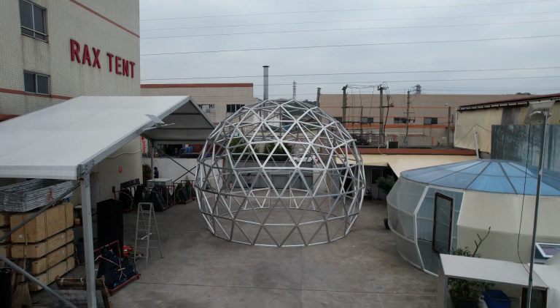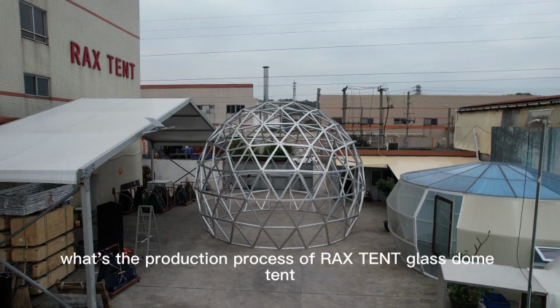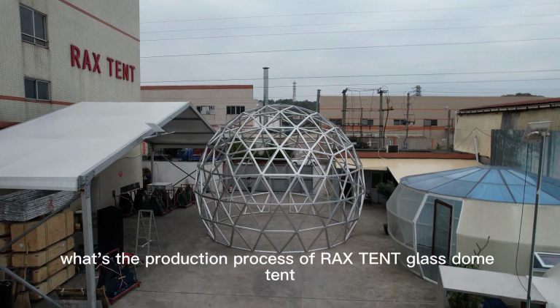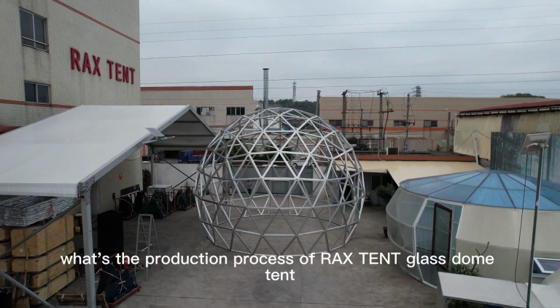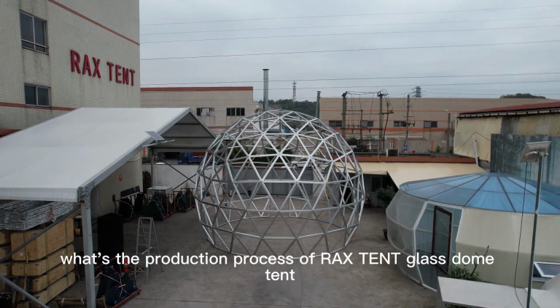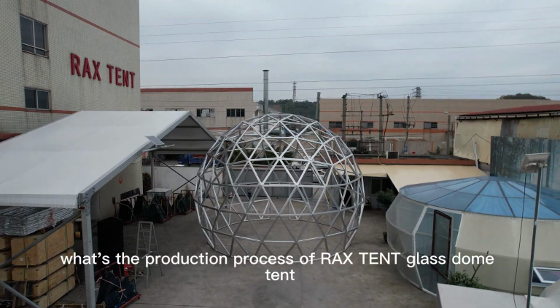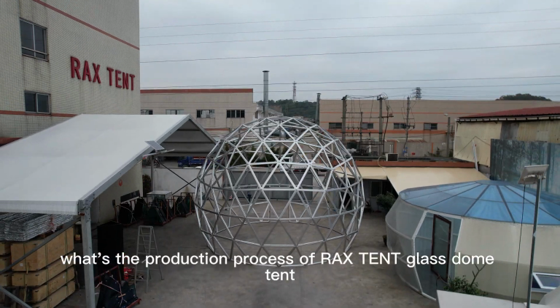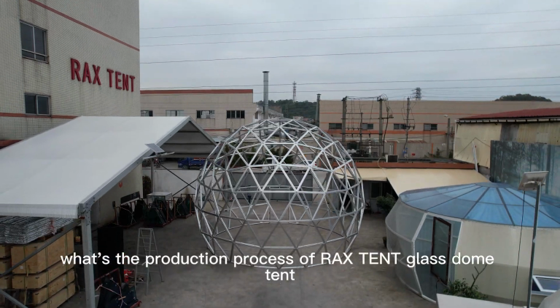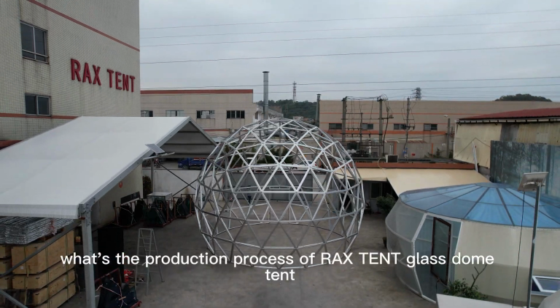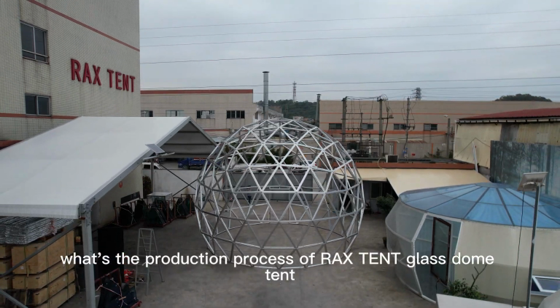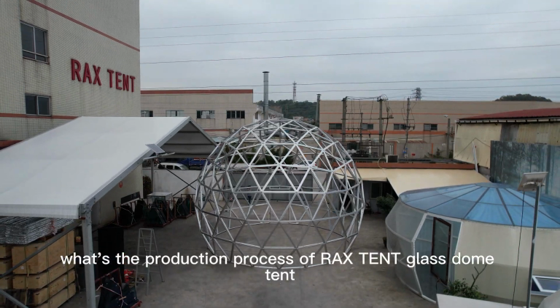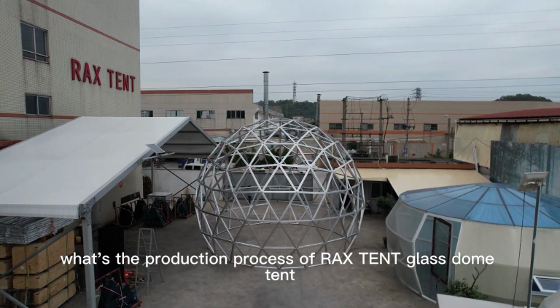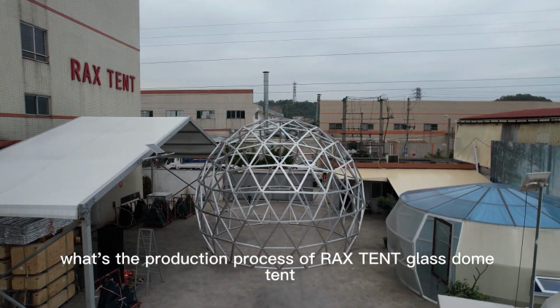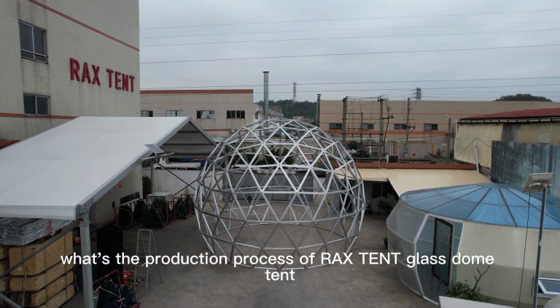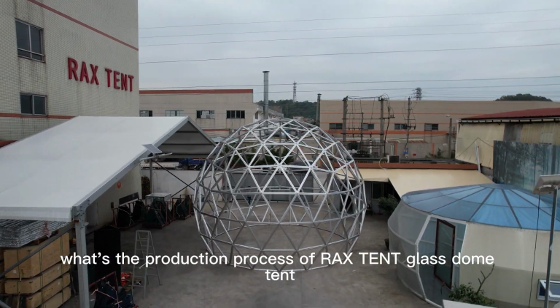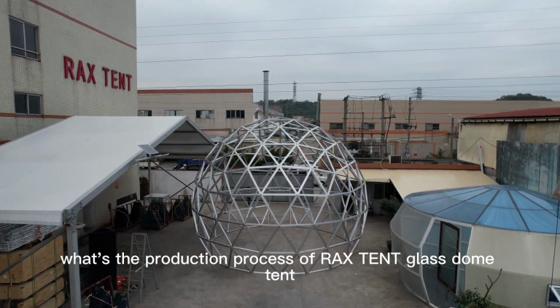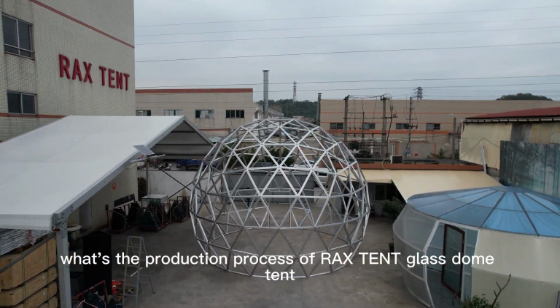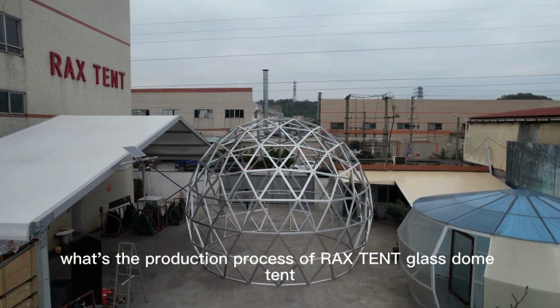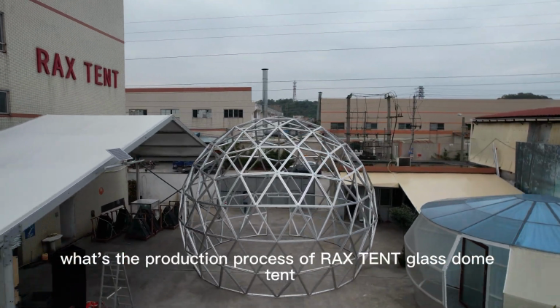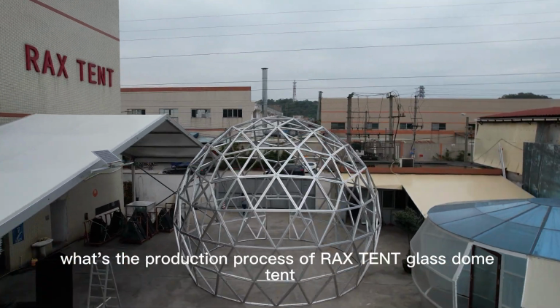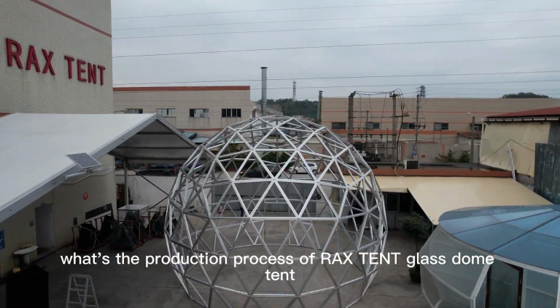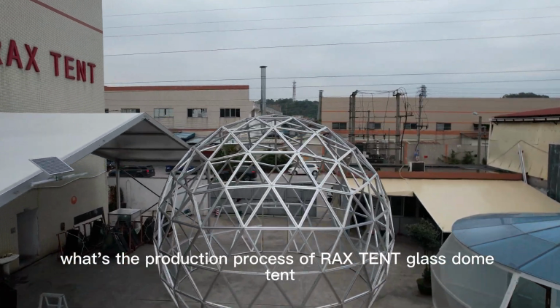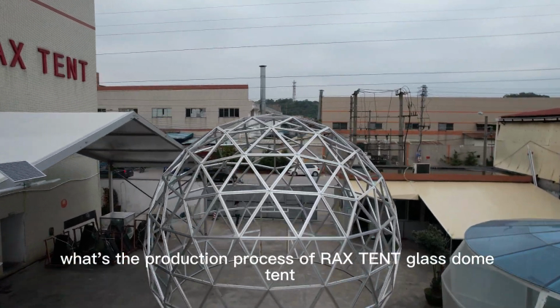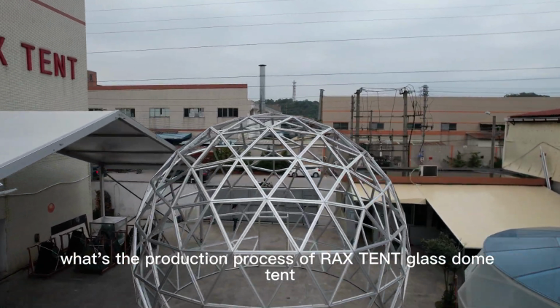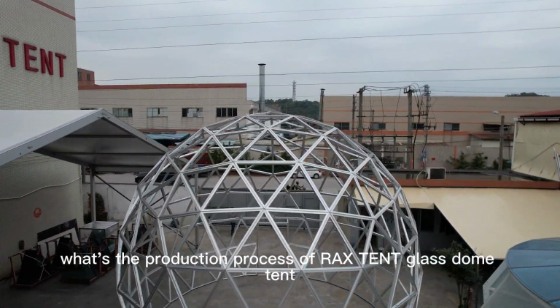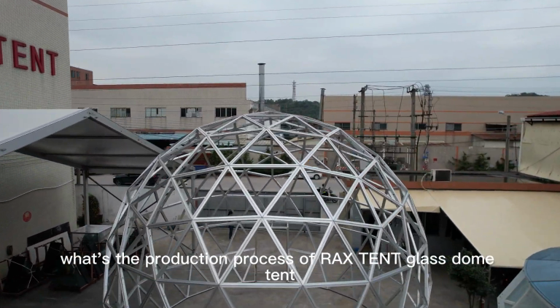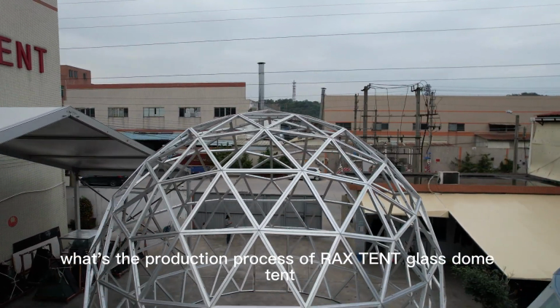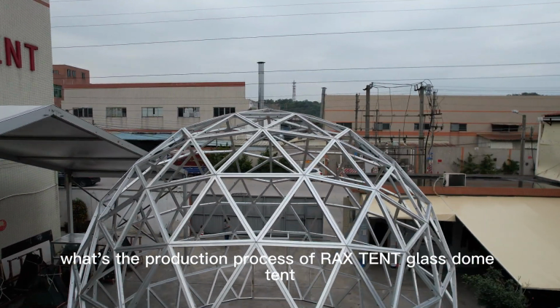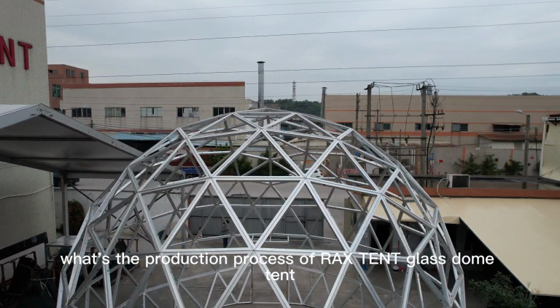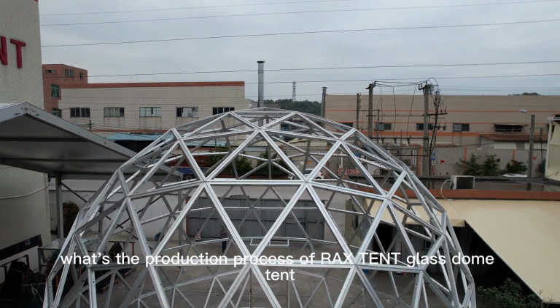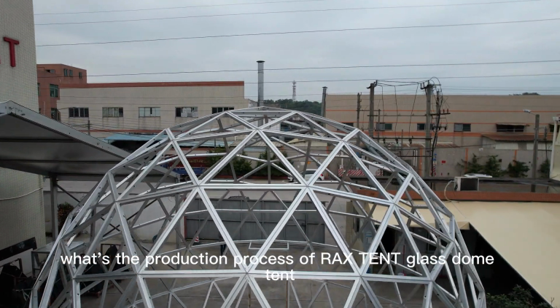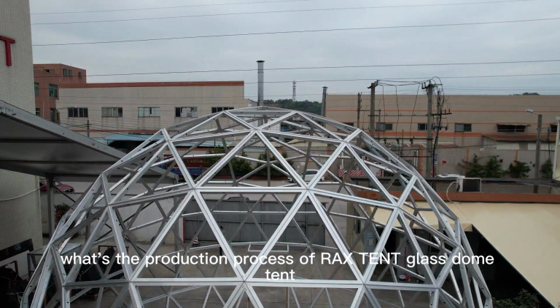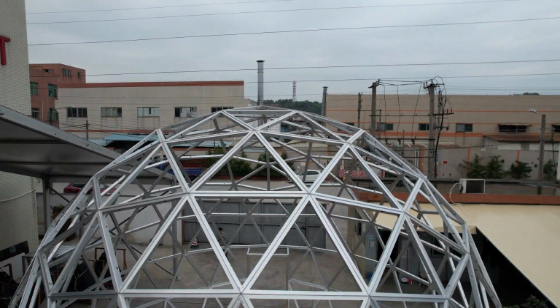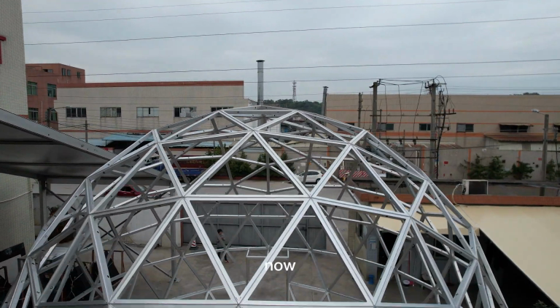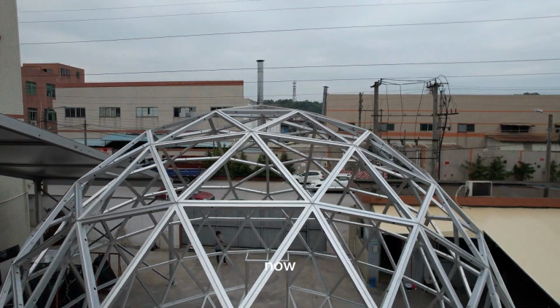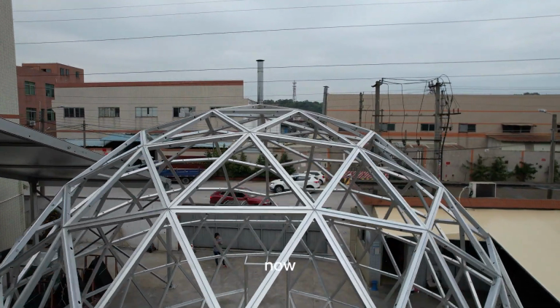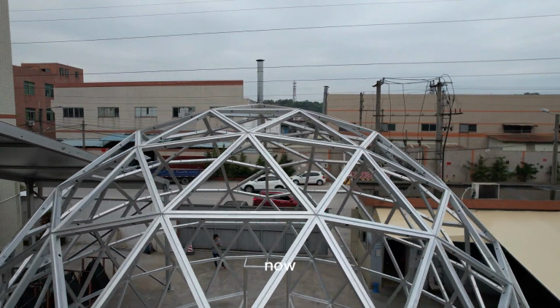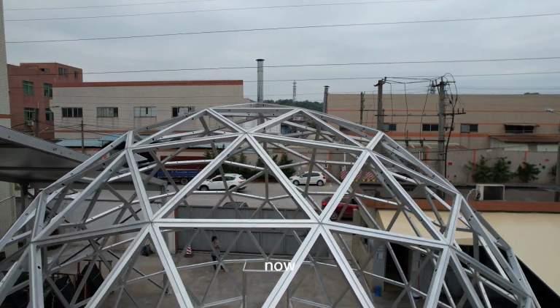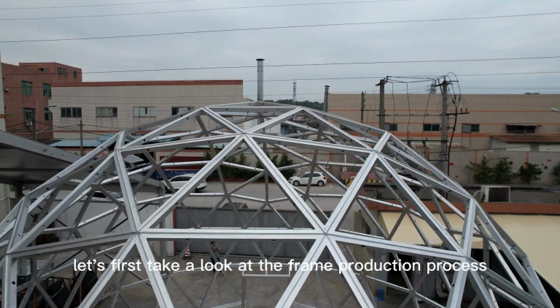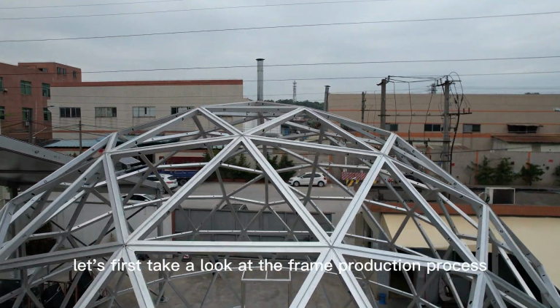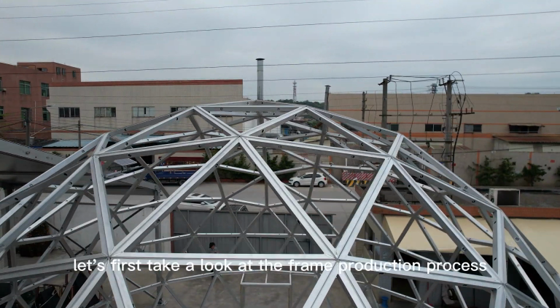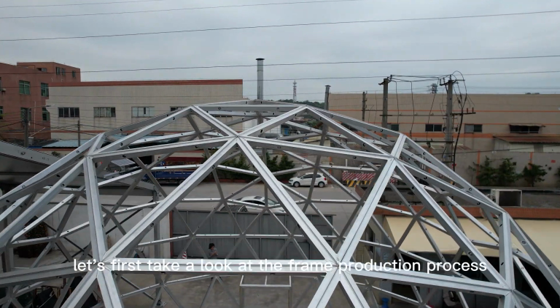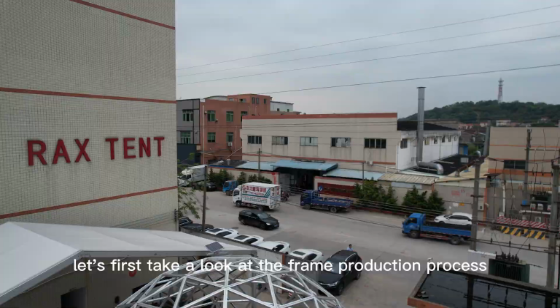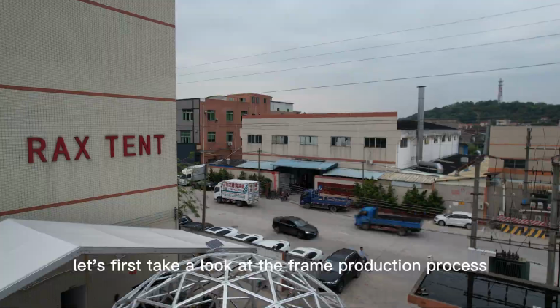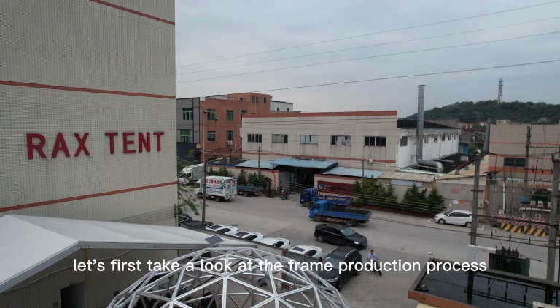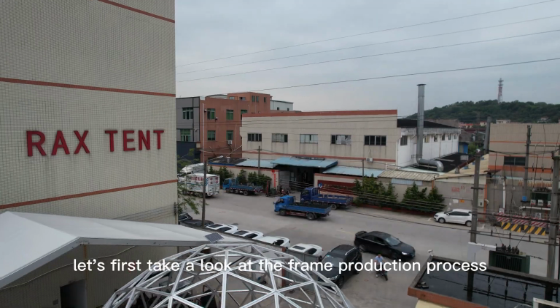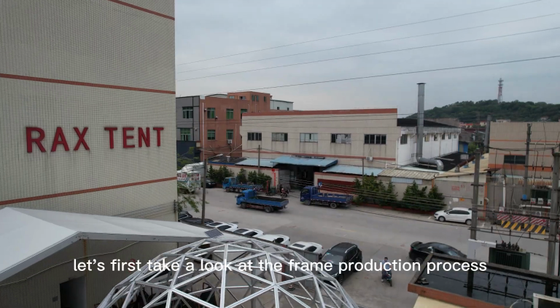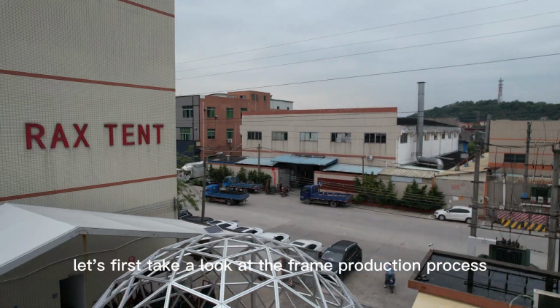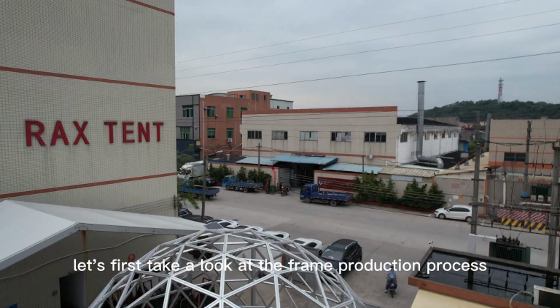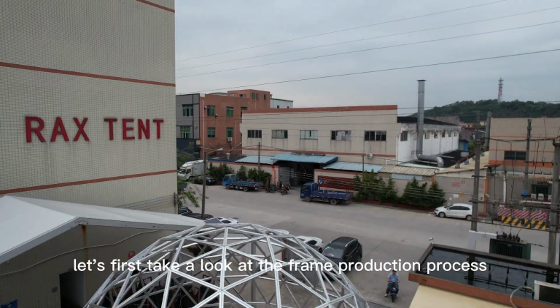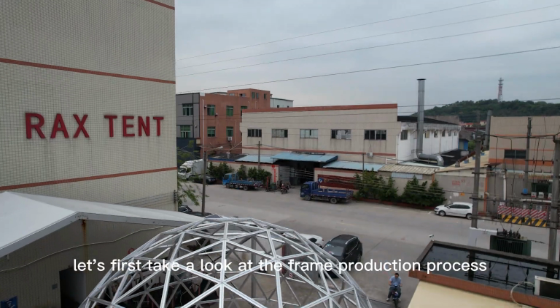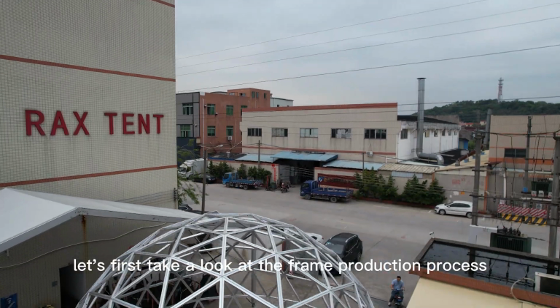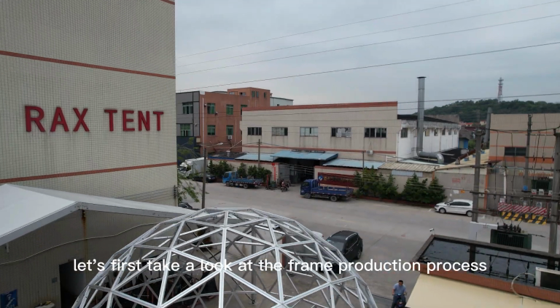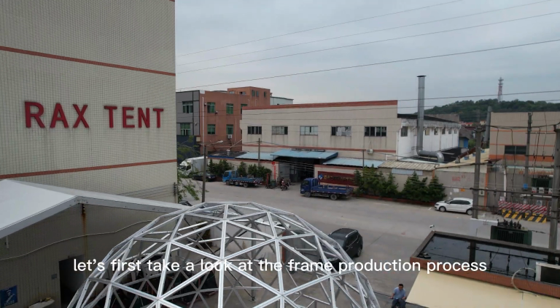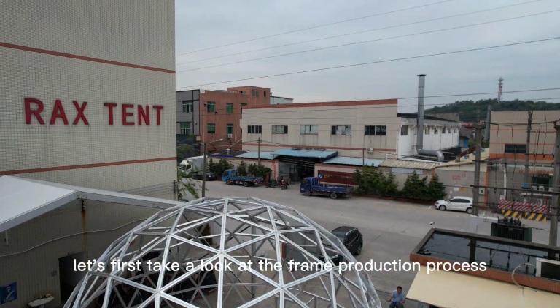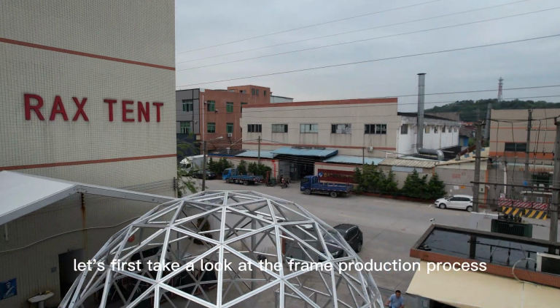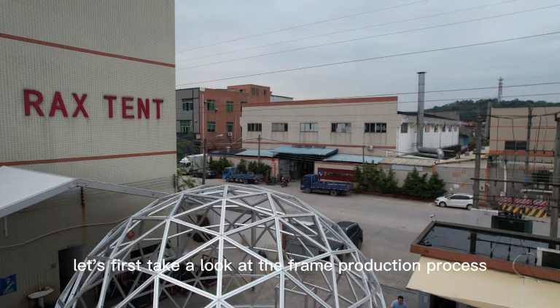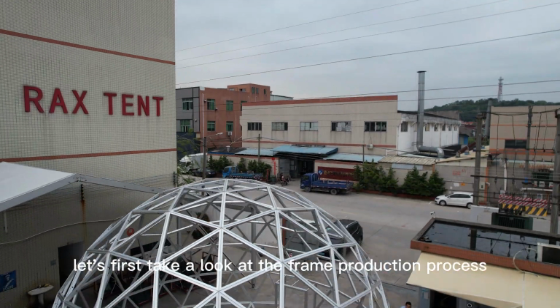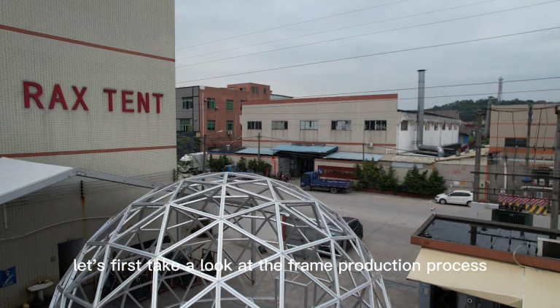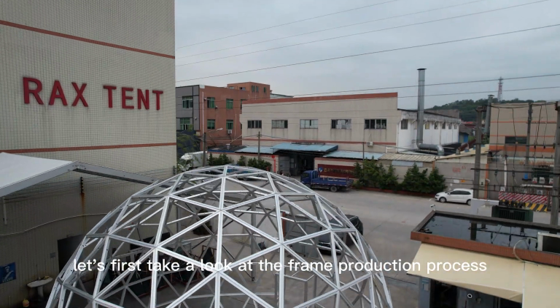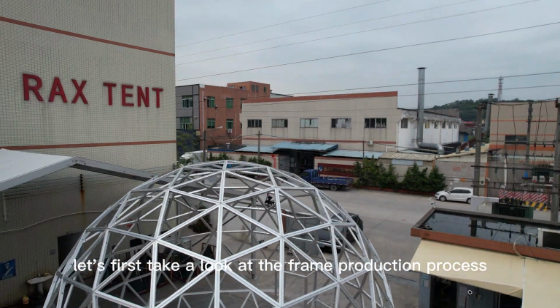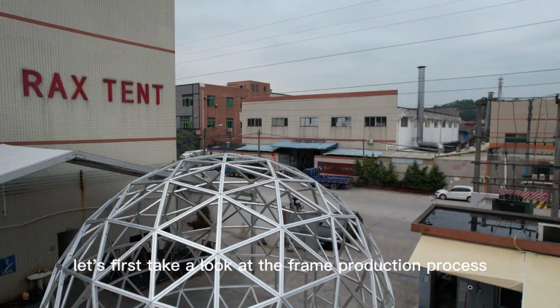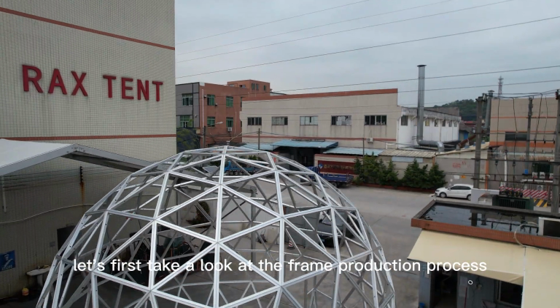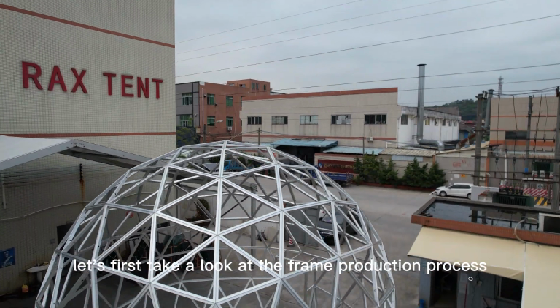What's the production process of Rackstent Glass Dome Tent? Let's first take a look at the frame production process.